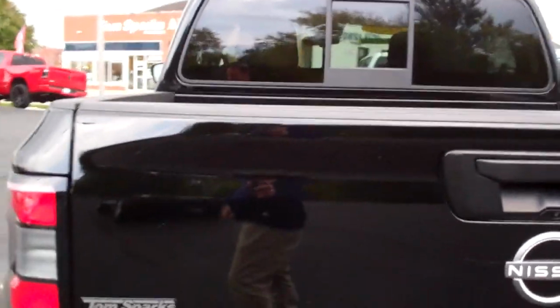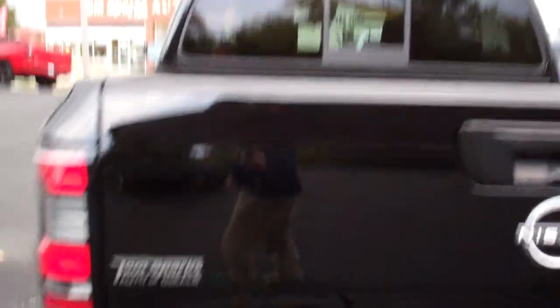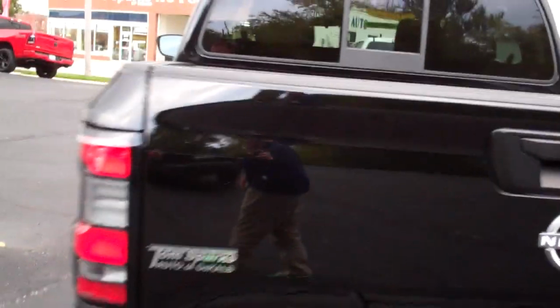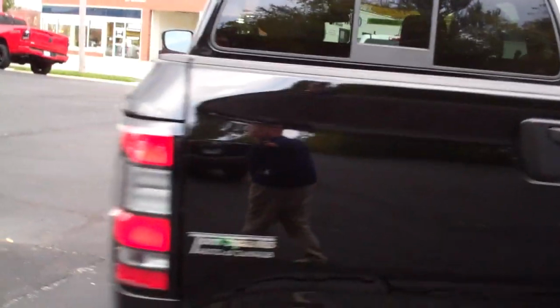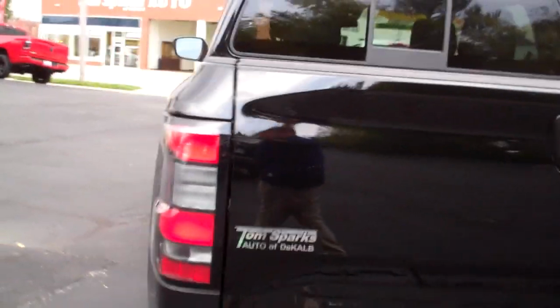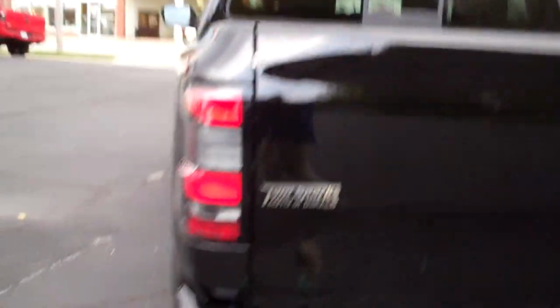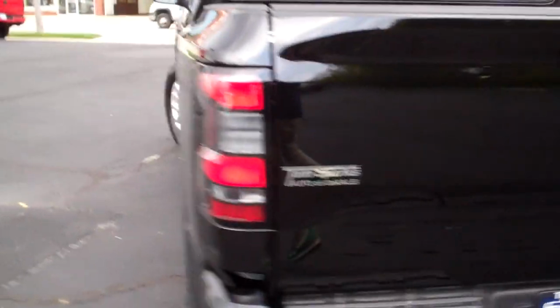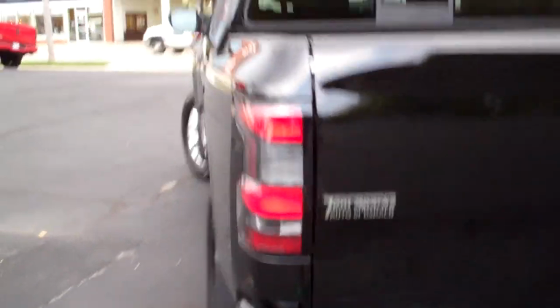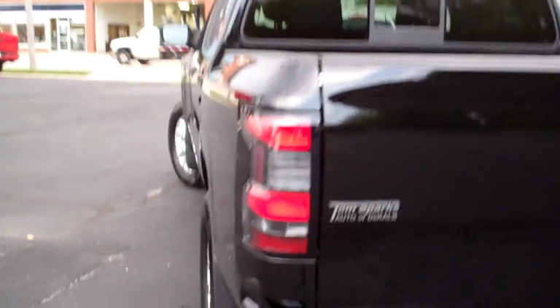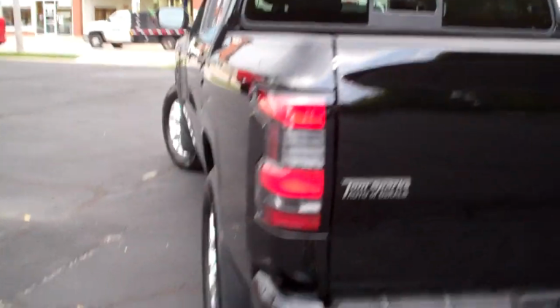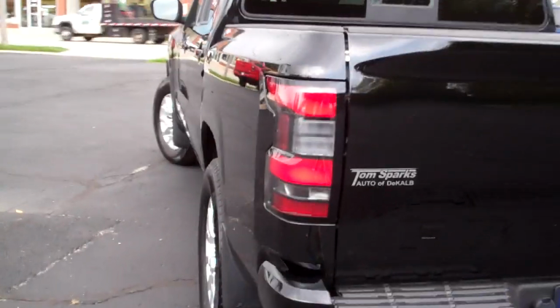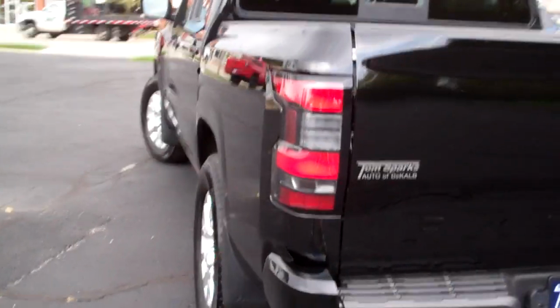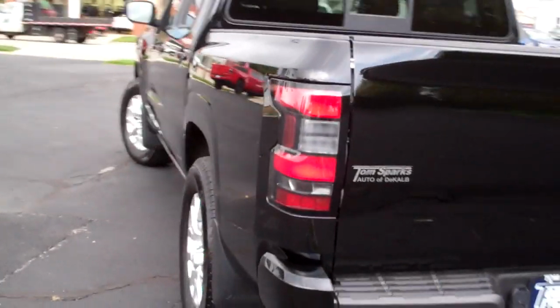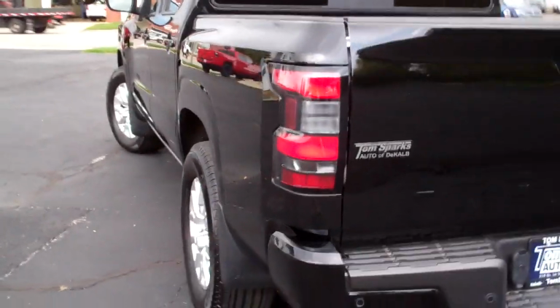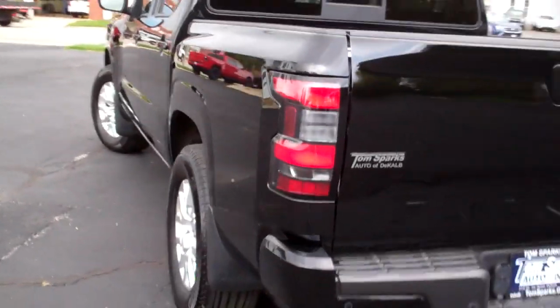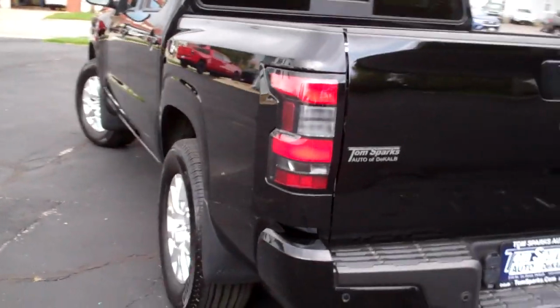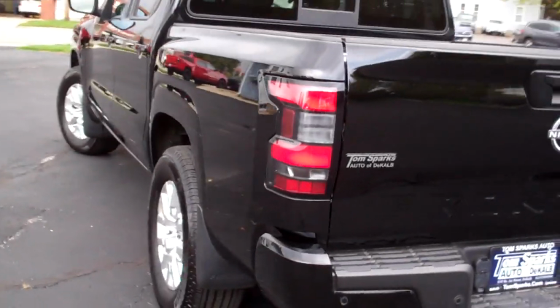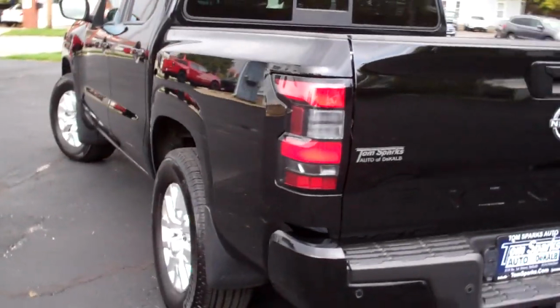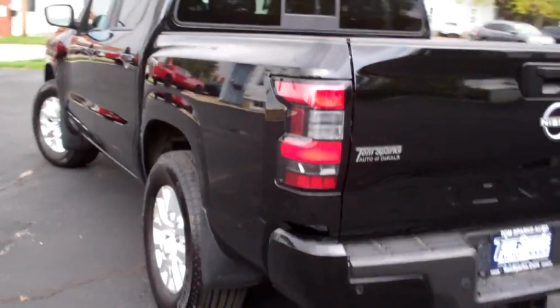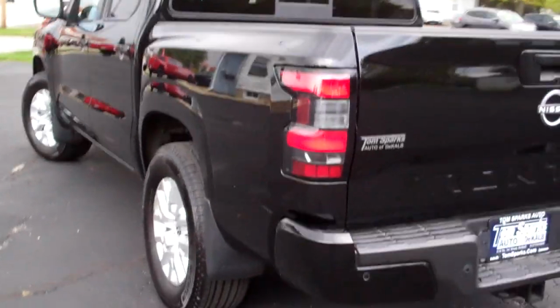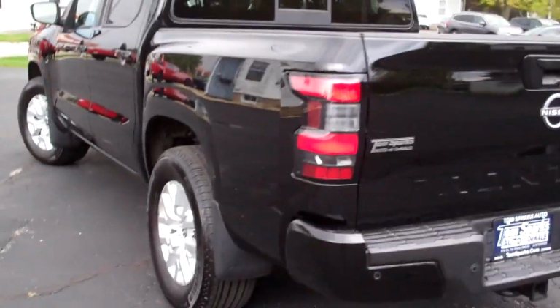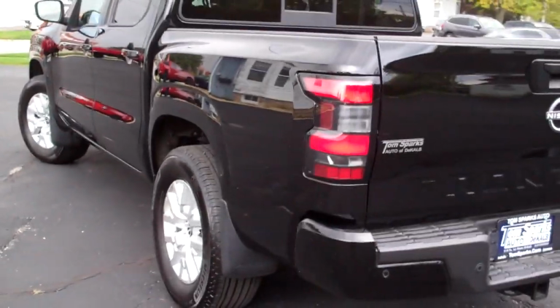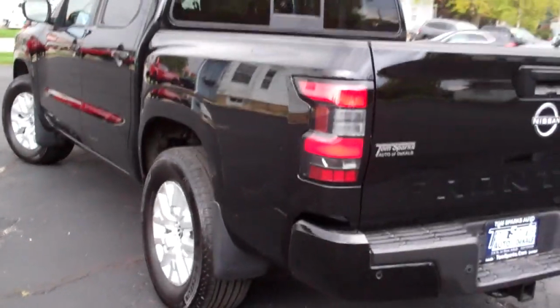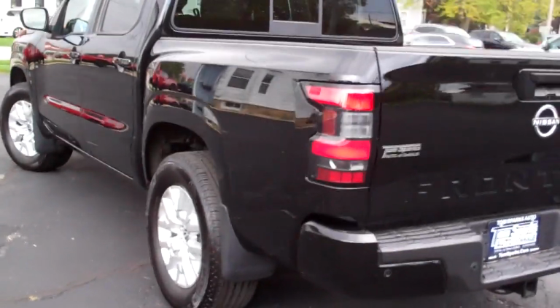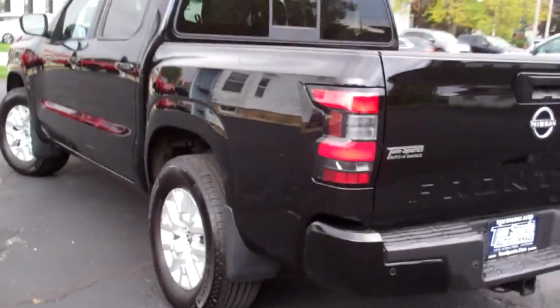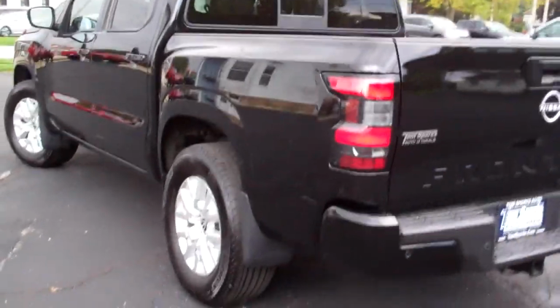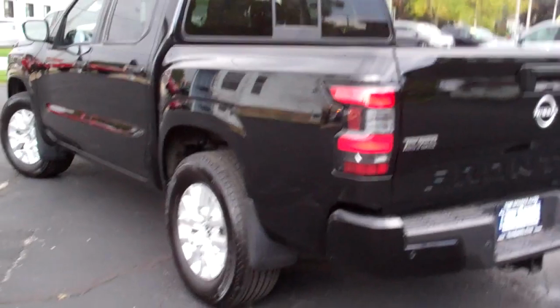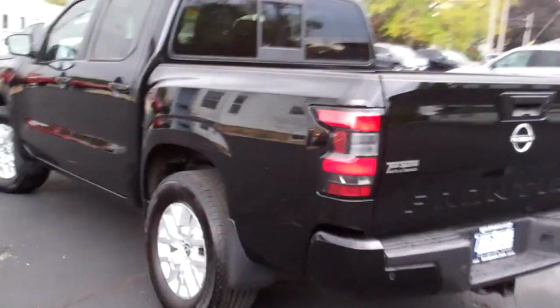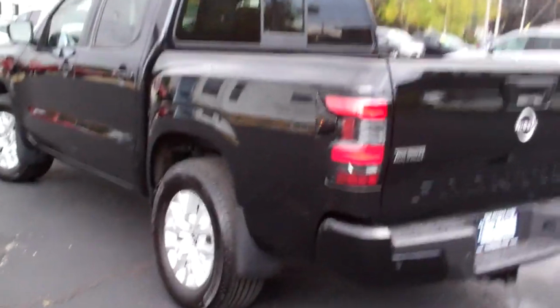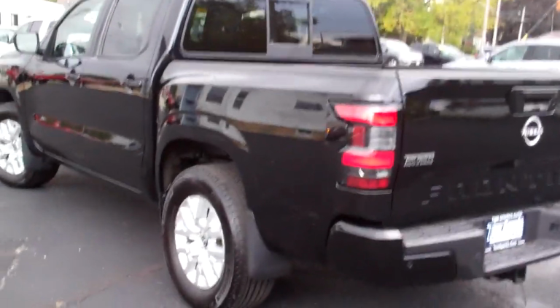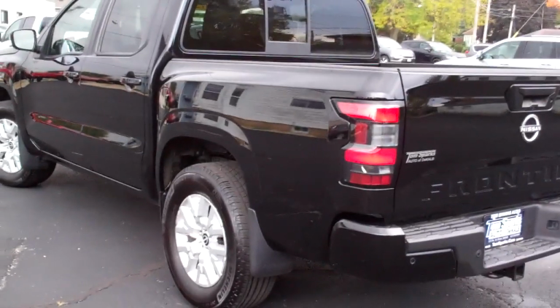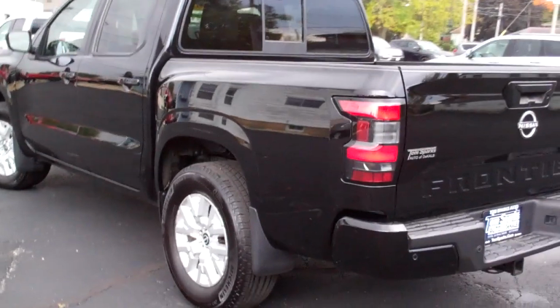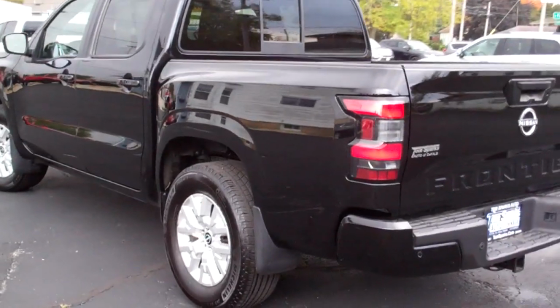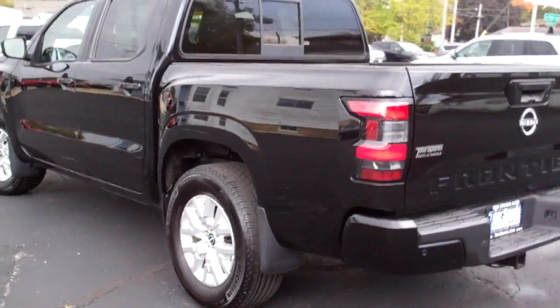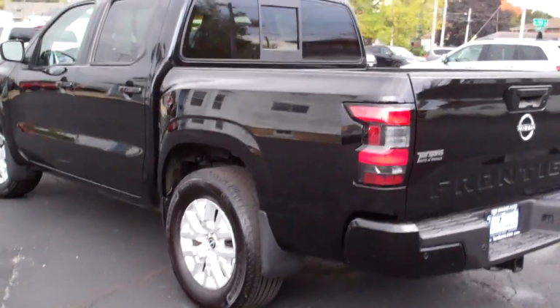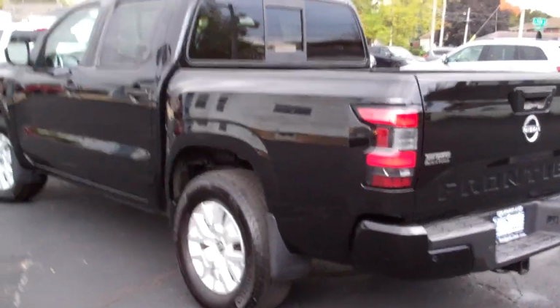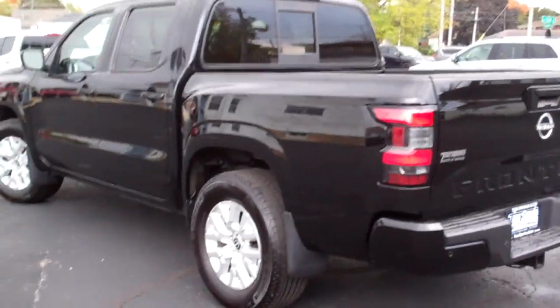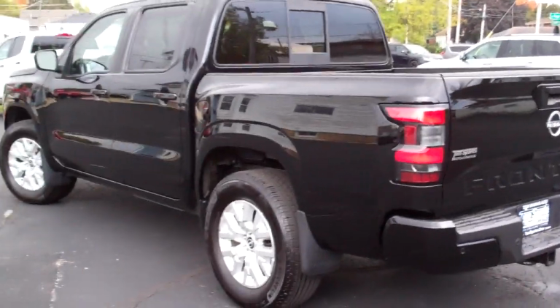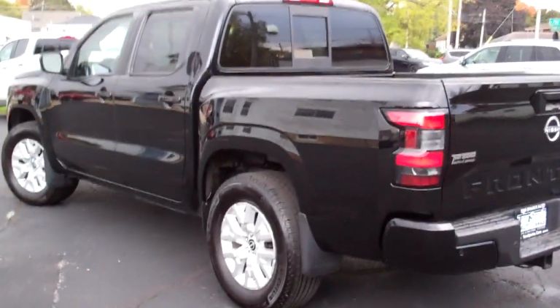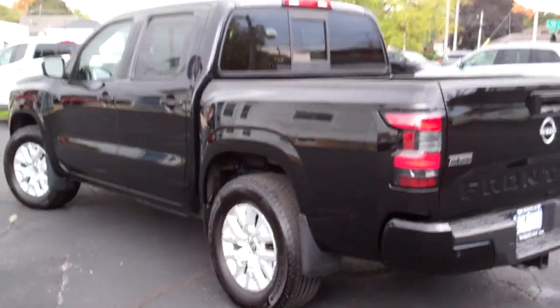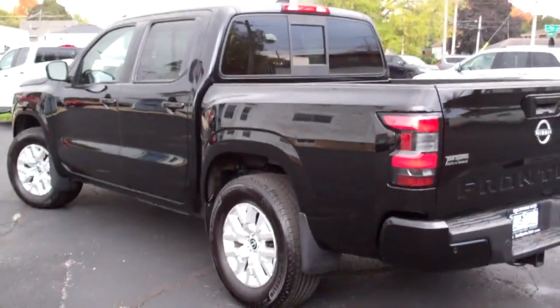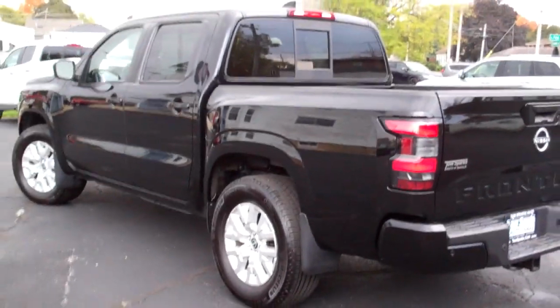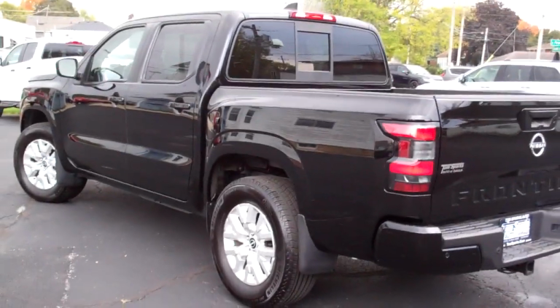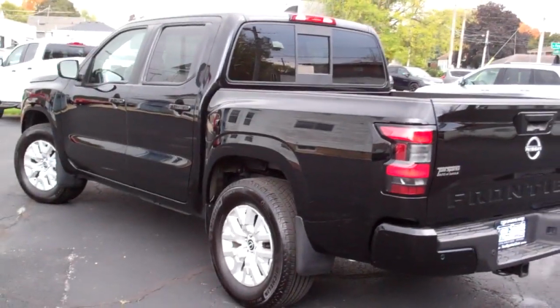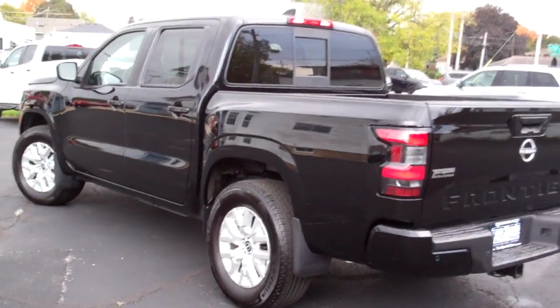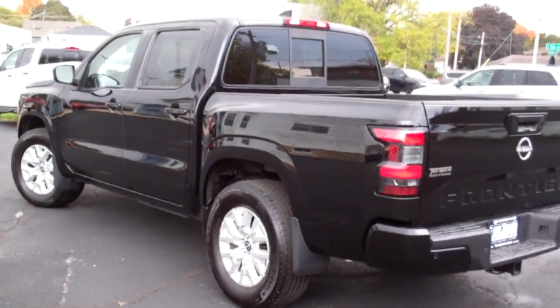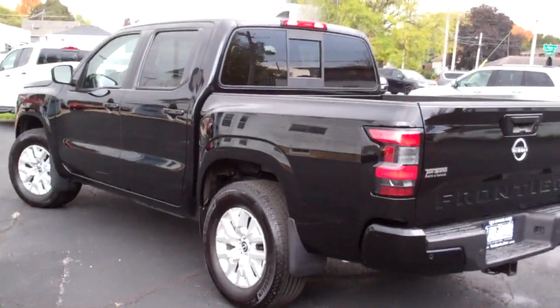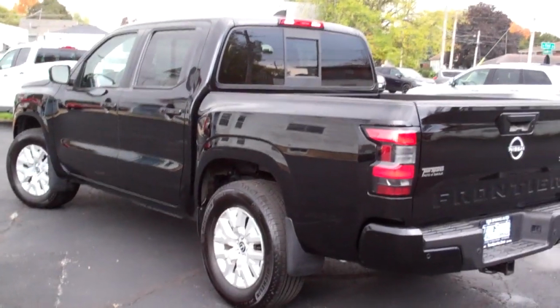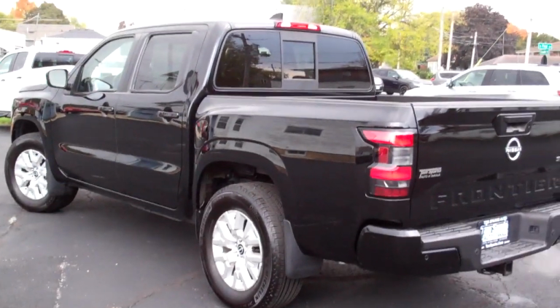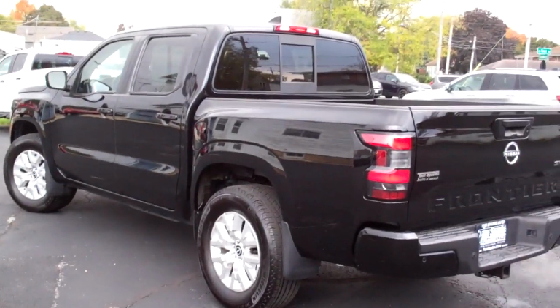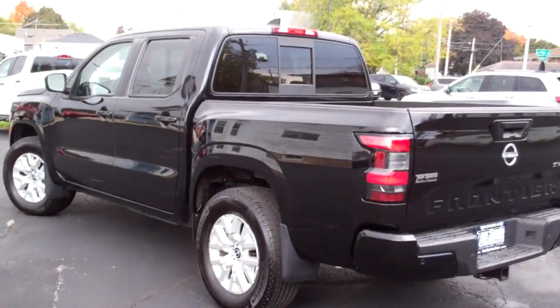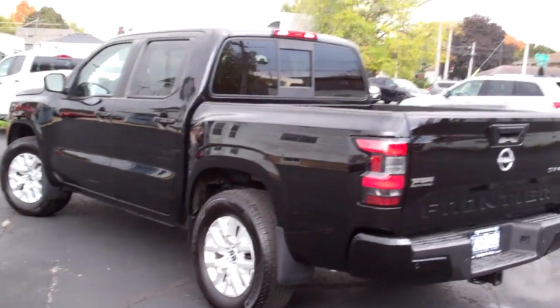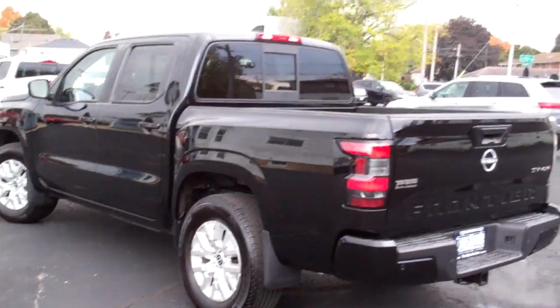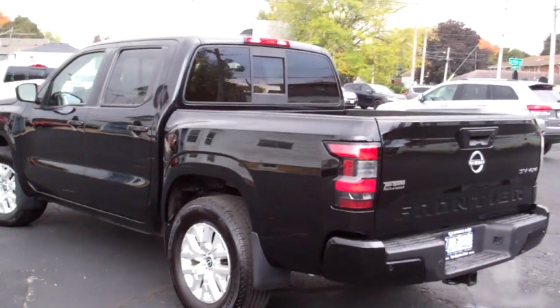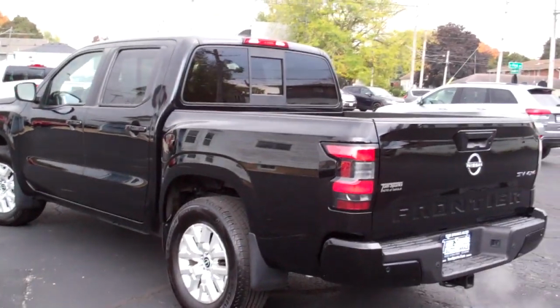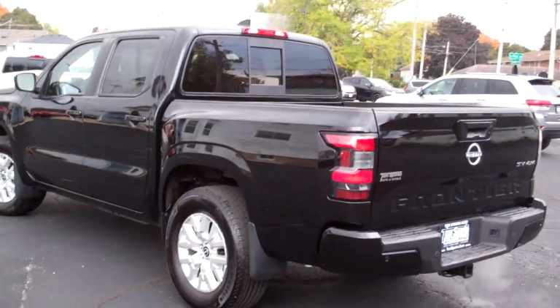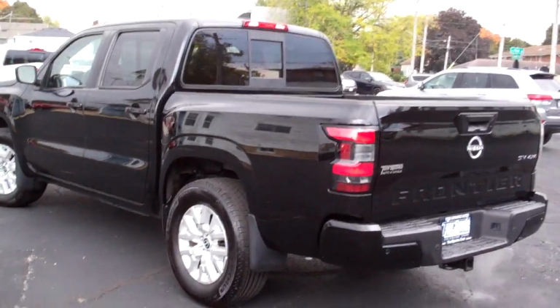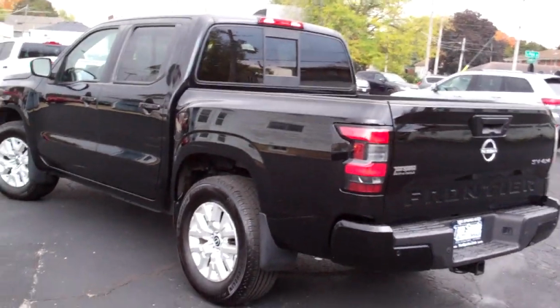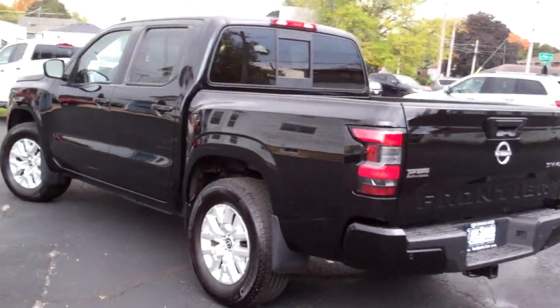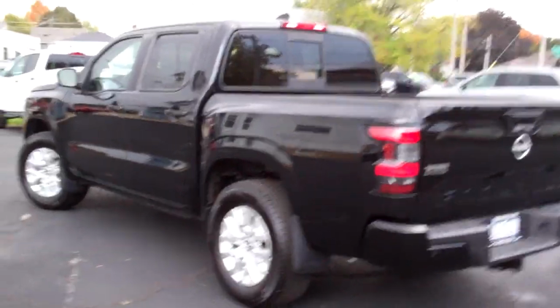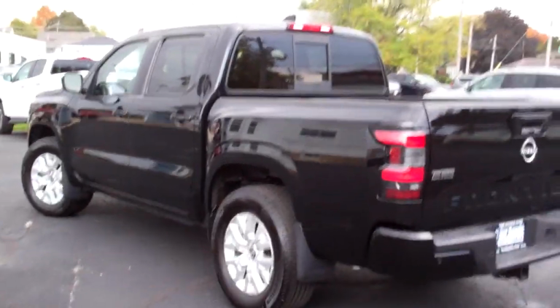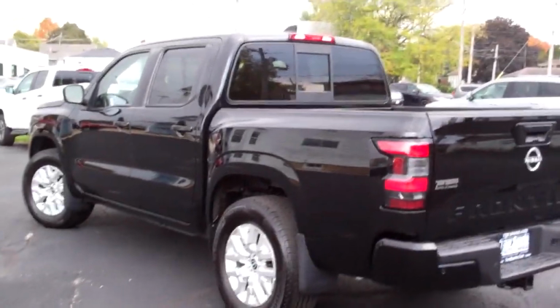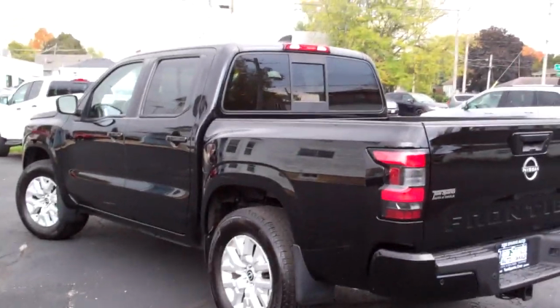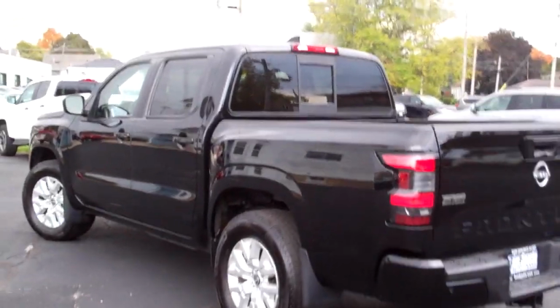Six-cylinder, four-wheel drive, clean auto-check, one owner. It's all set up, ready to go.